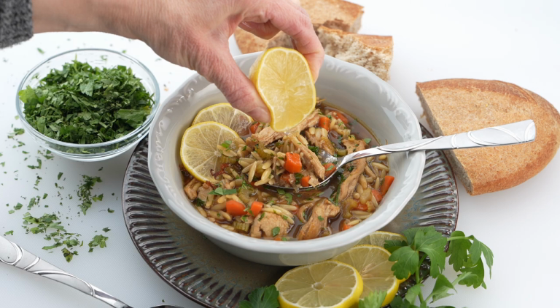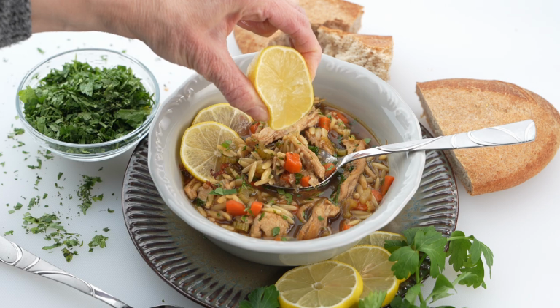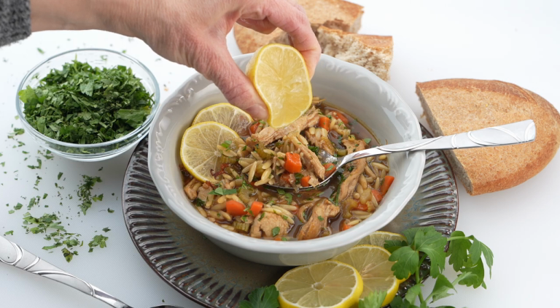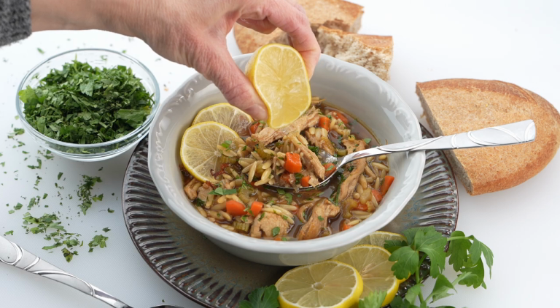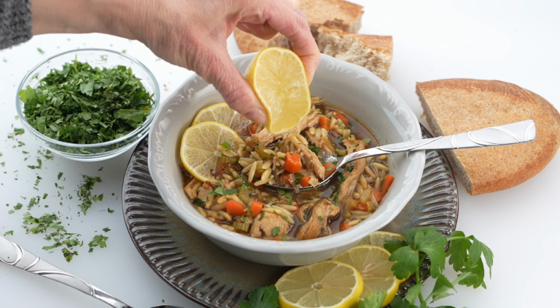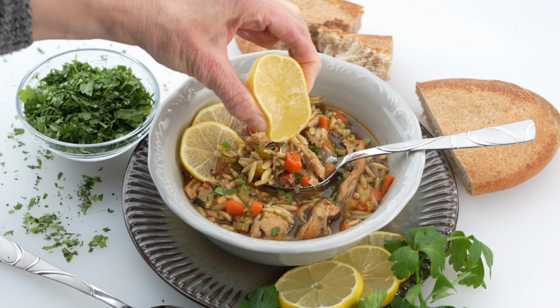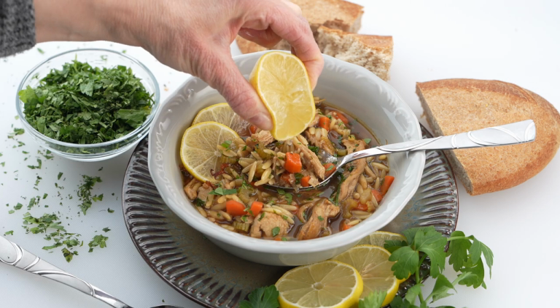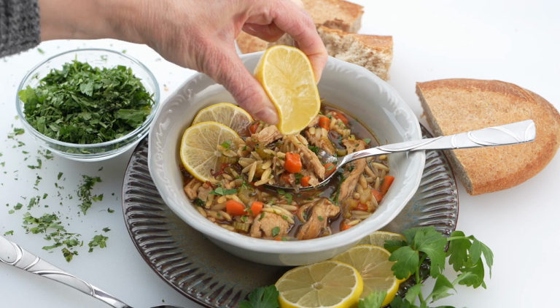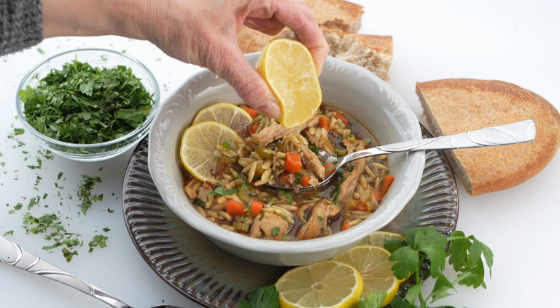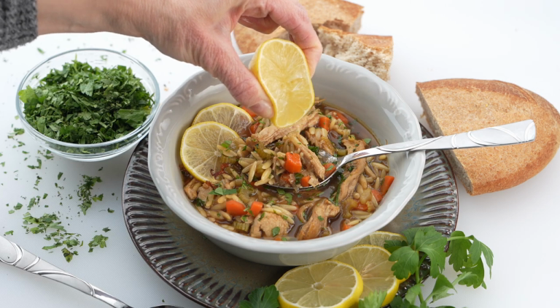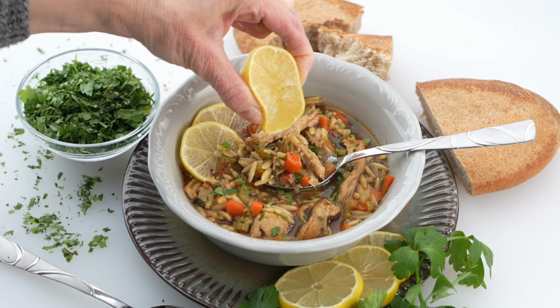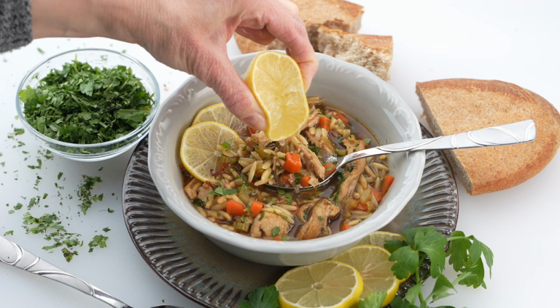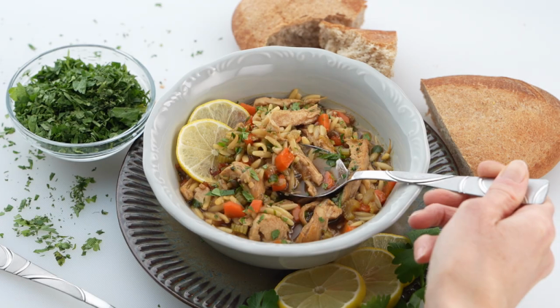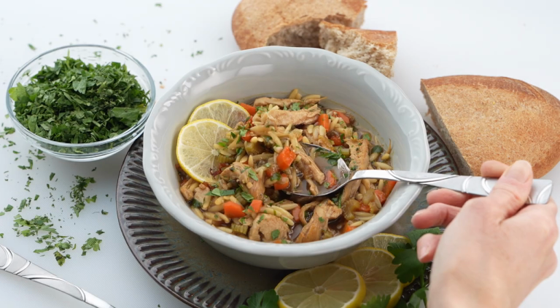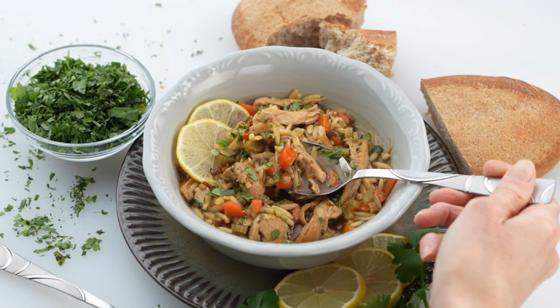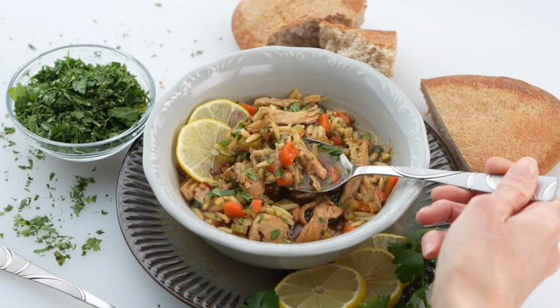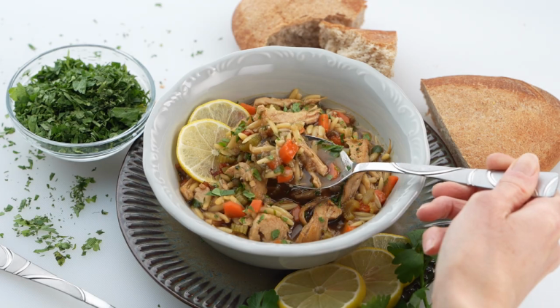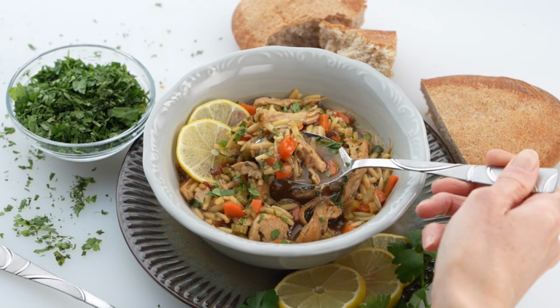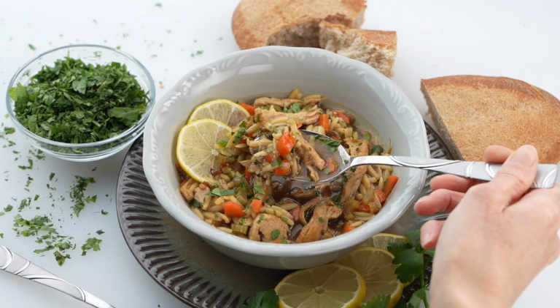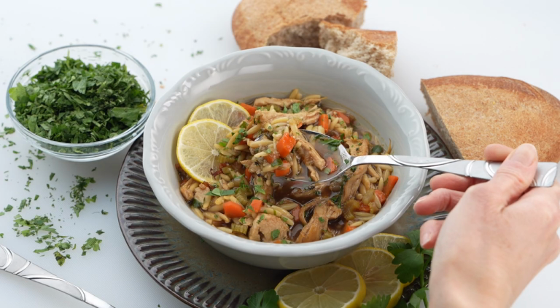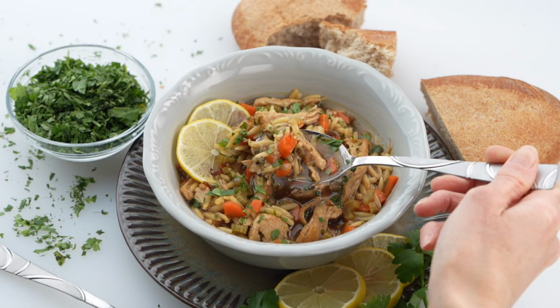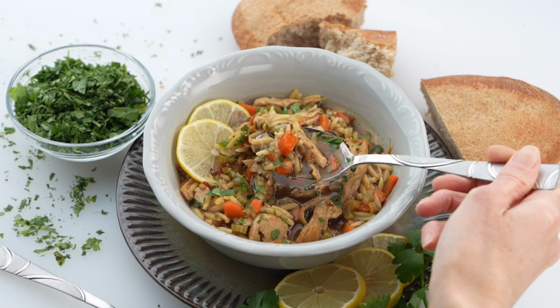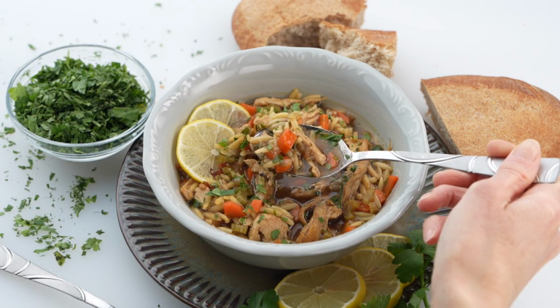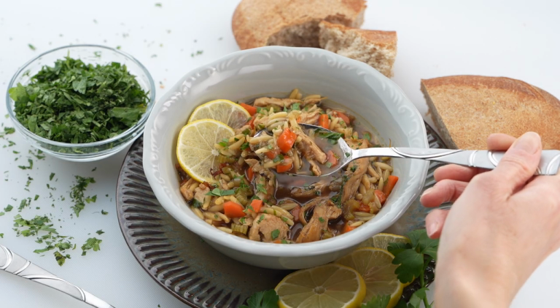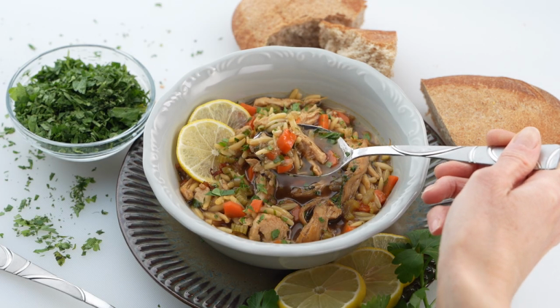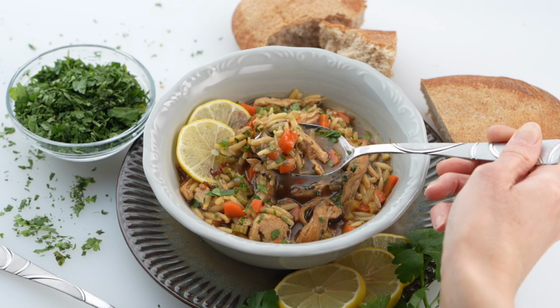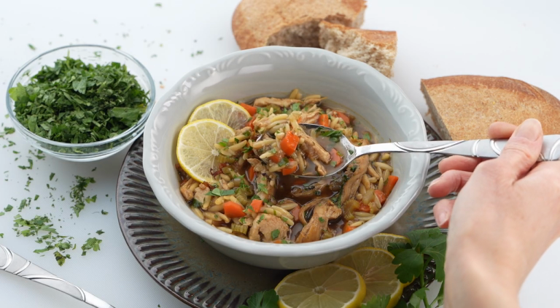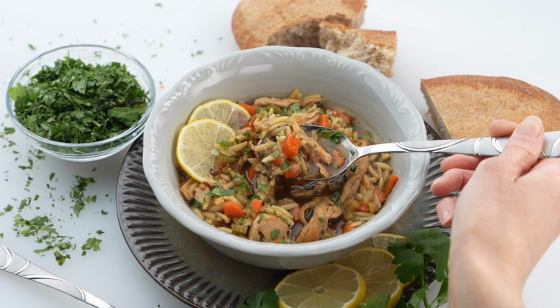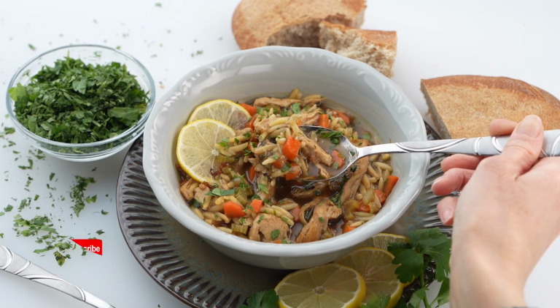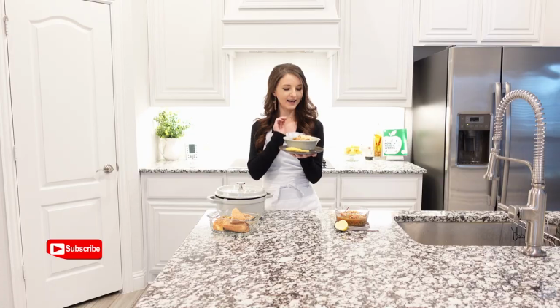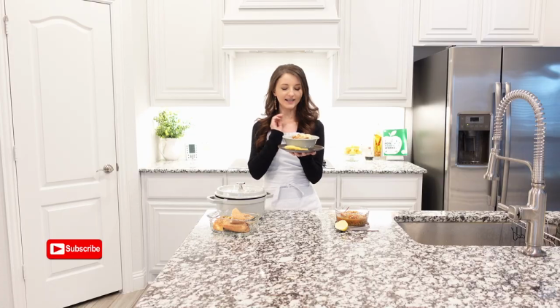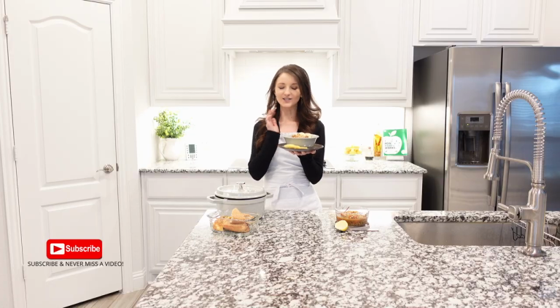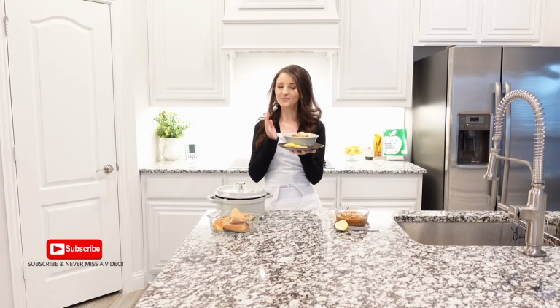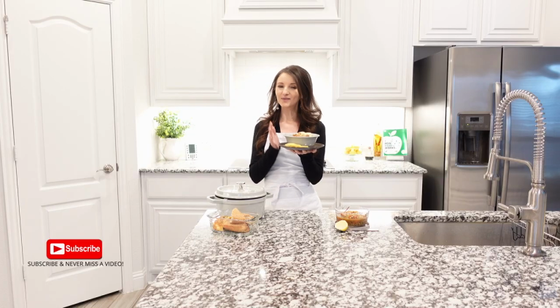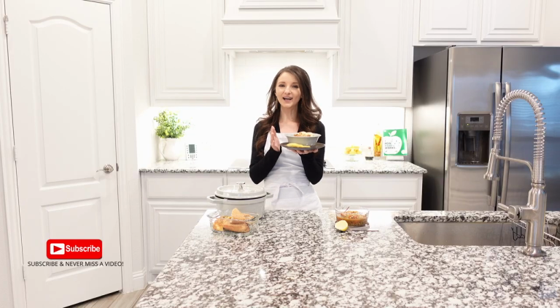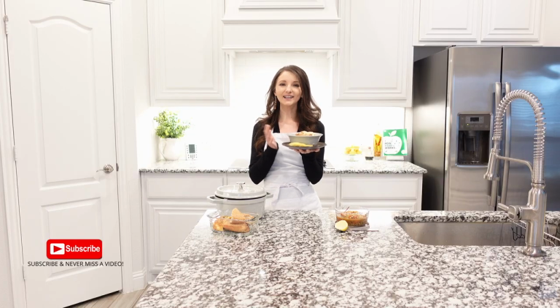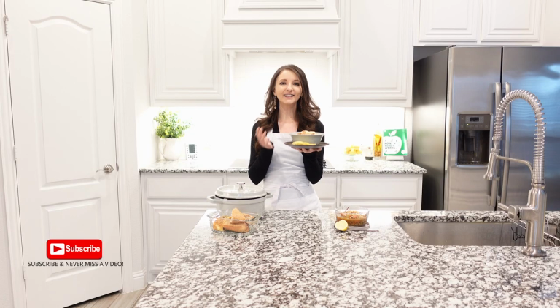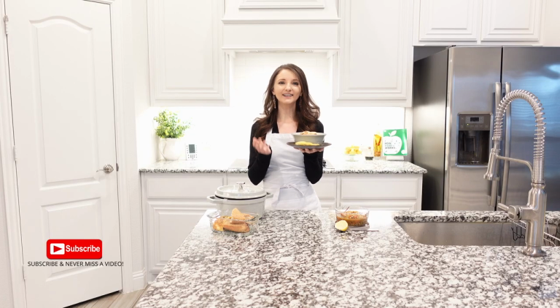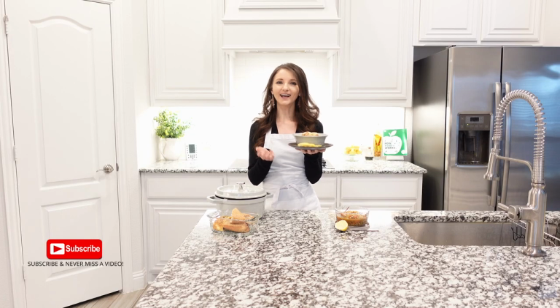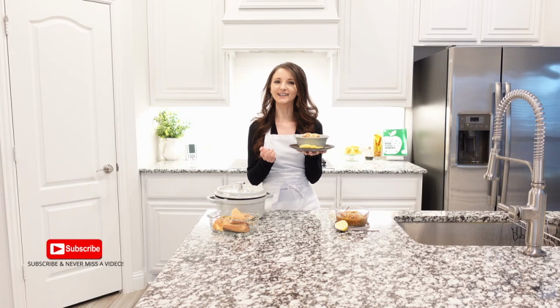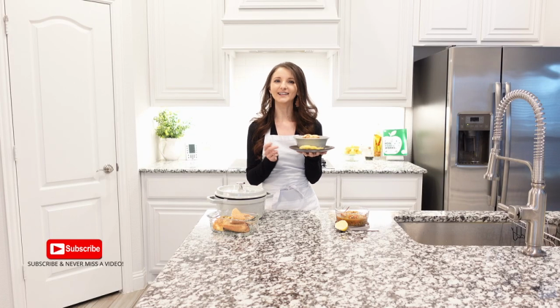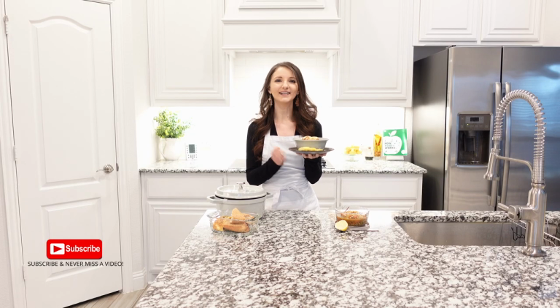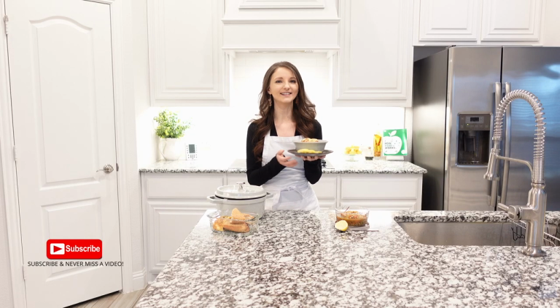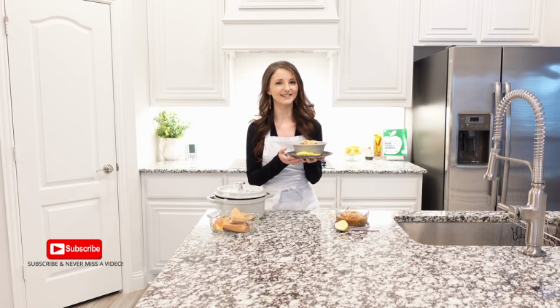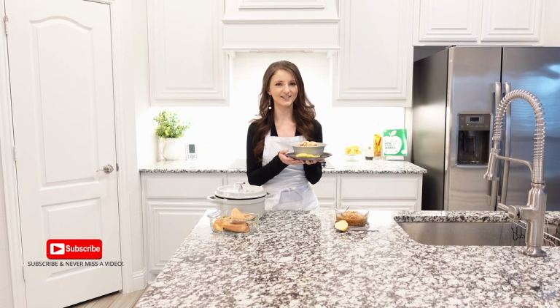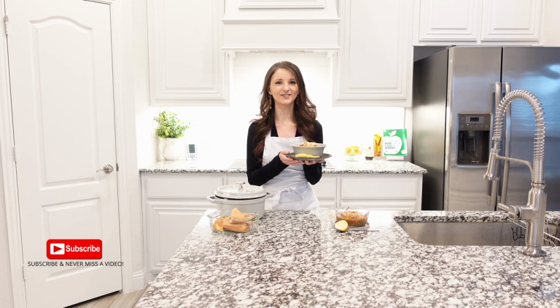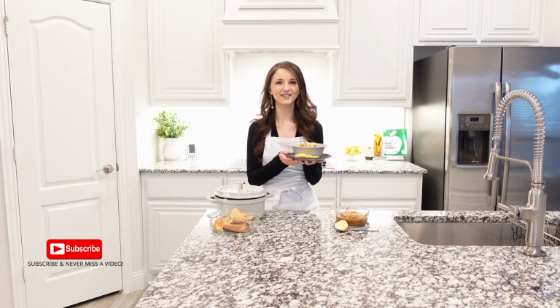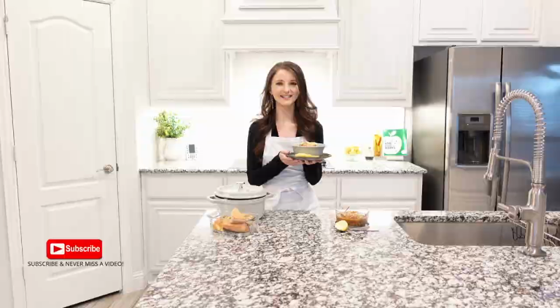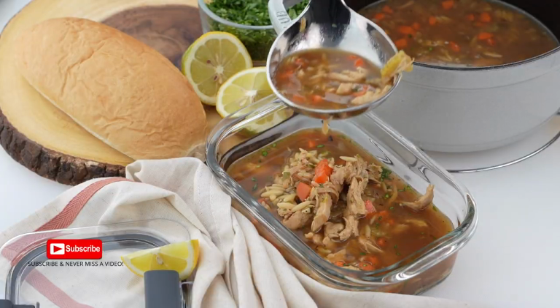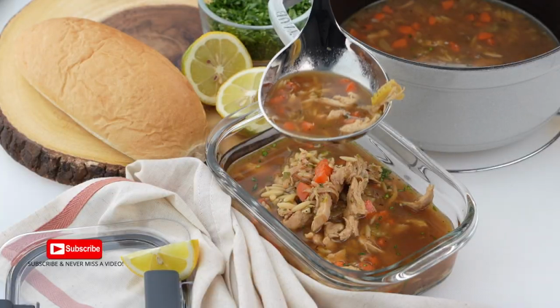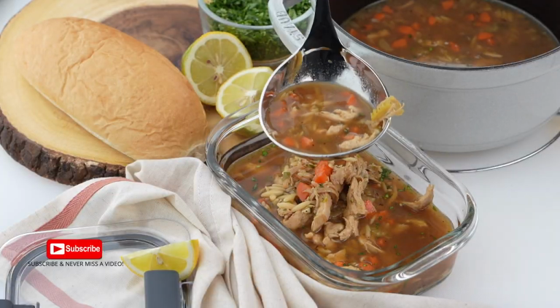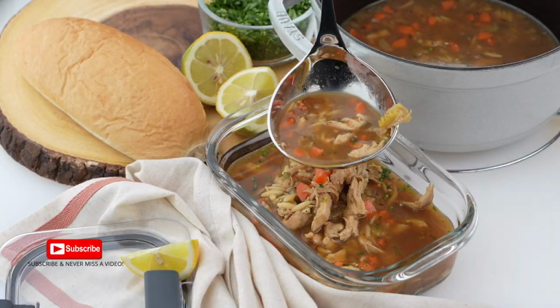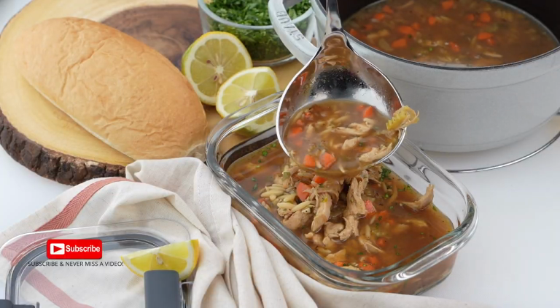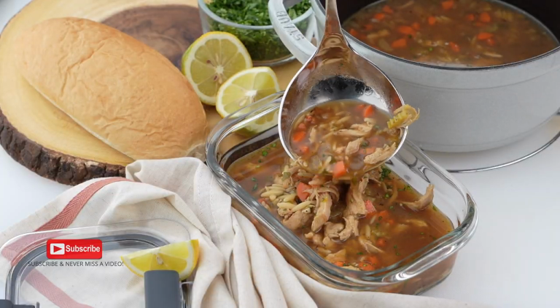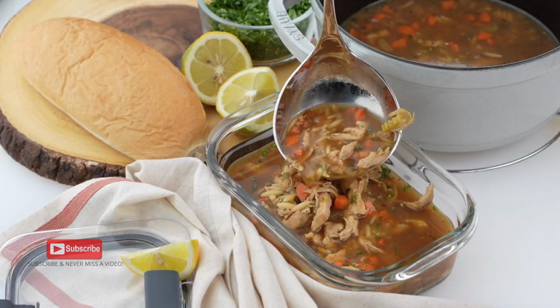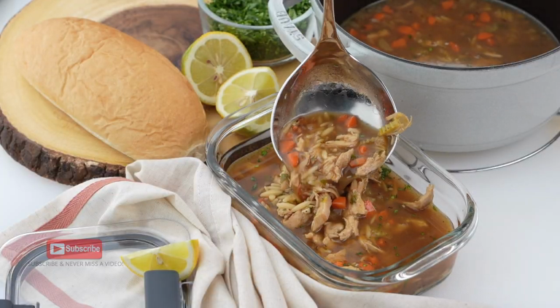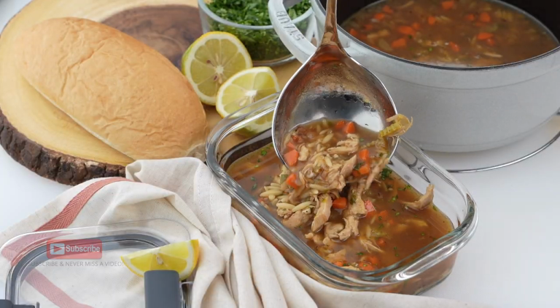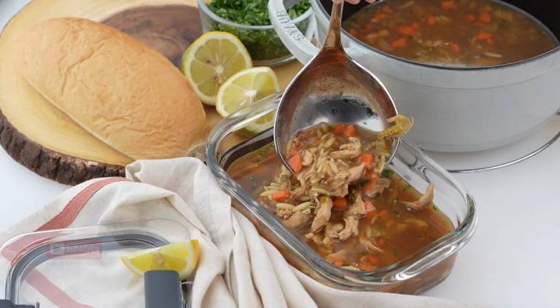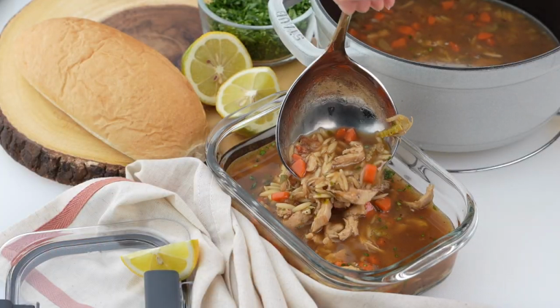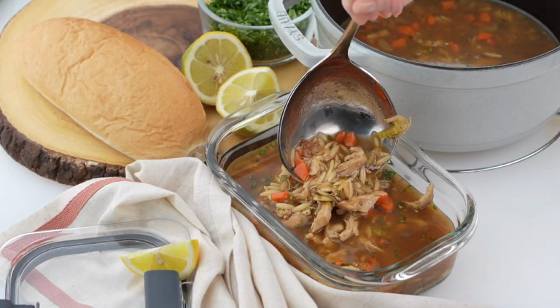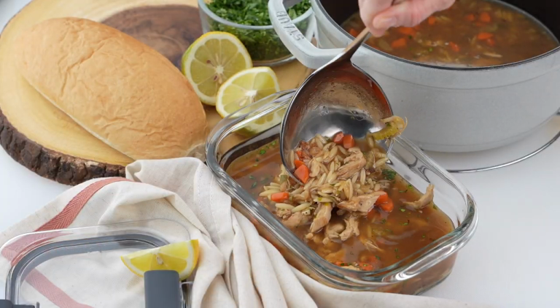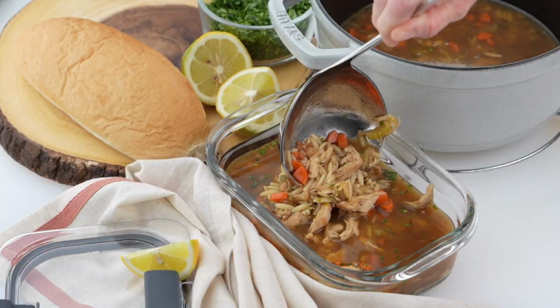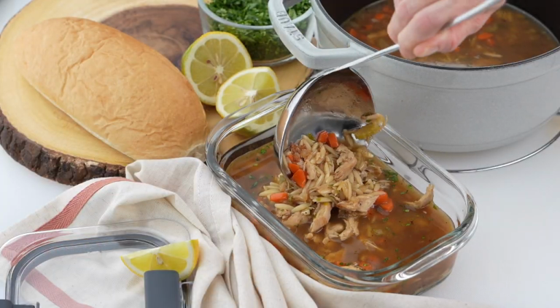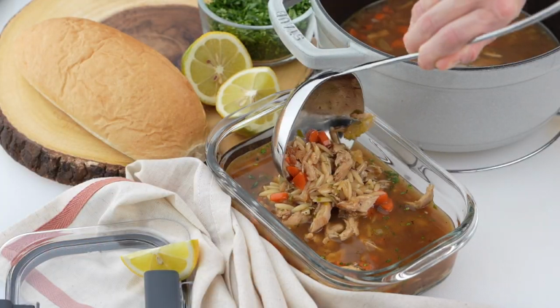Lemon chicken orzo soup is a one-pot meal. It's bright, light and citrusy, and packed with delightful flavors.